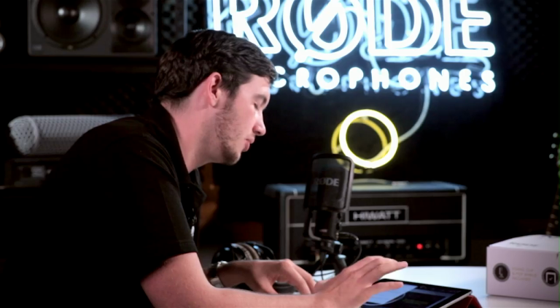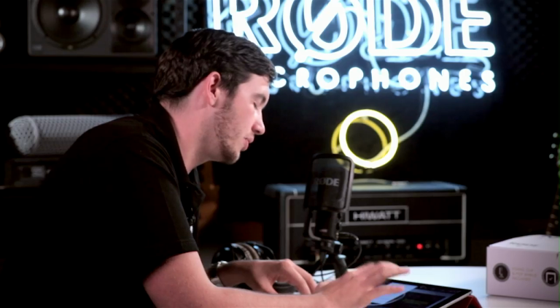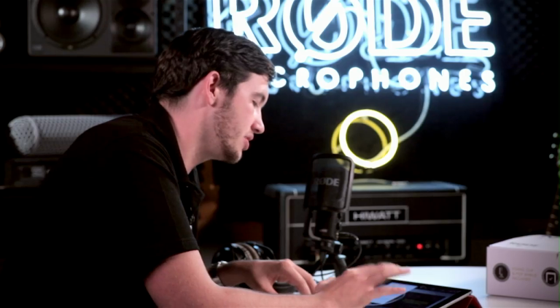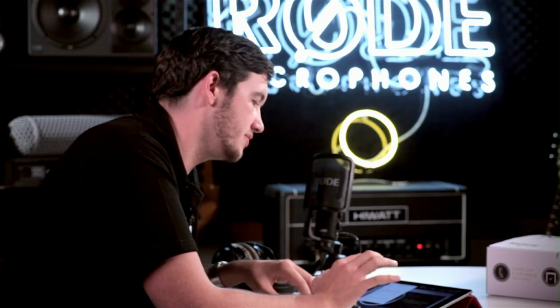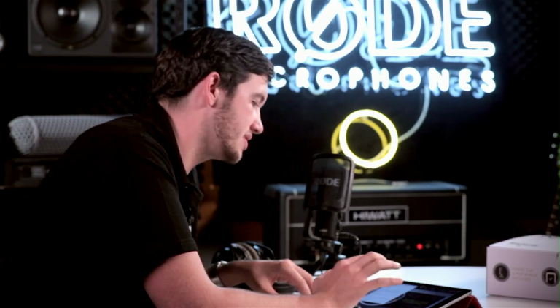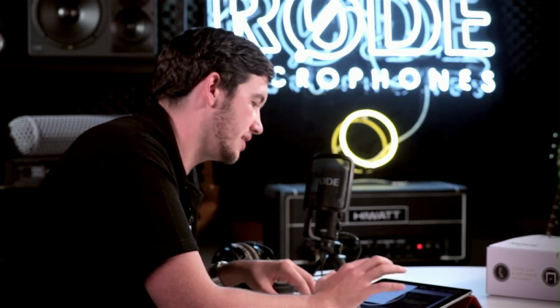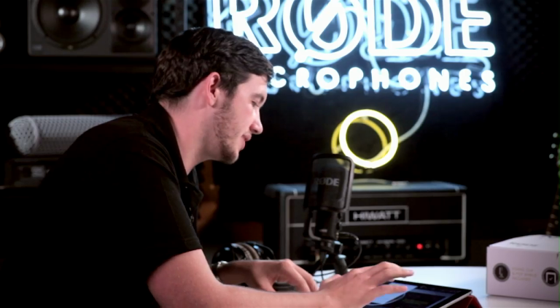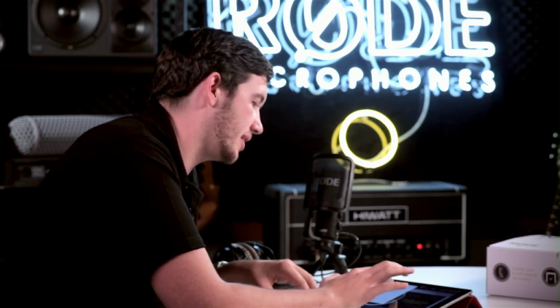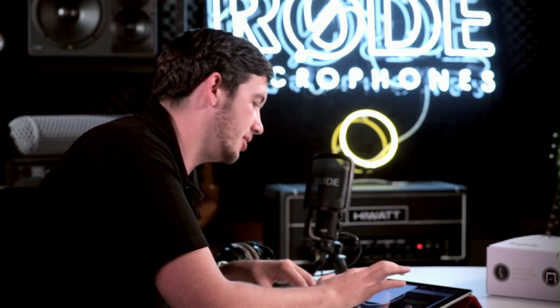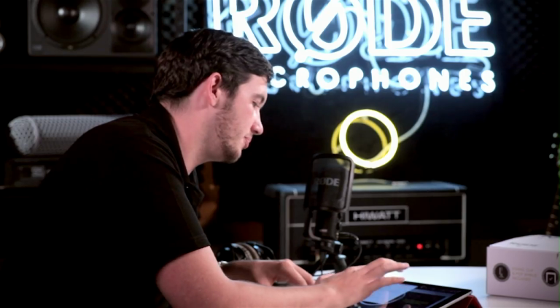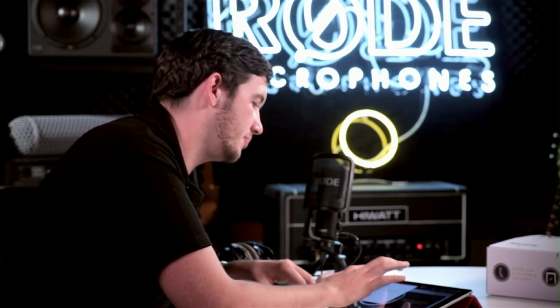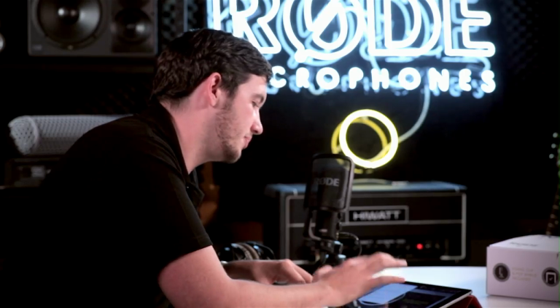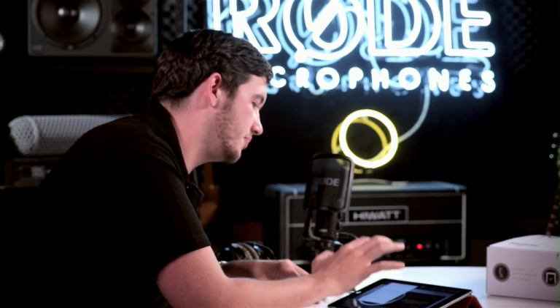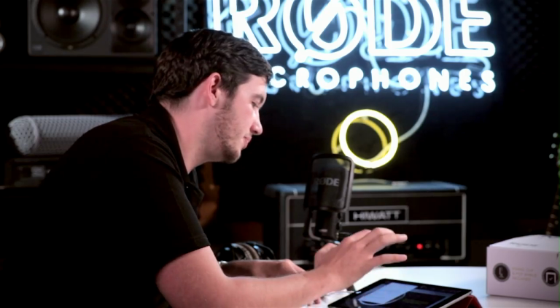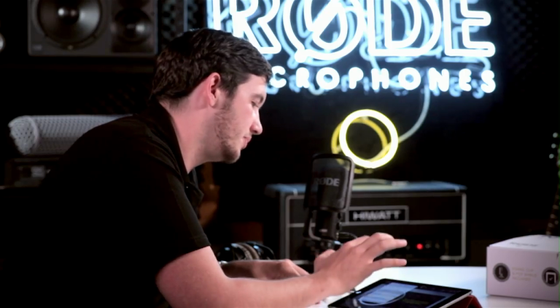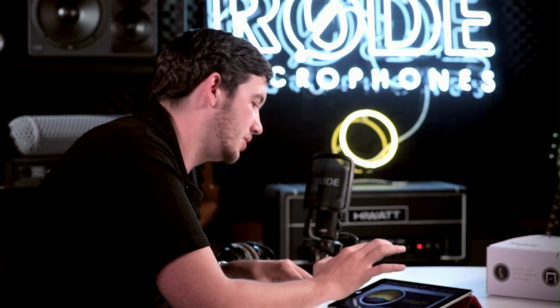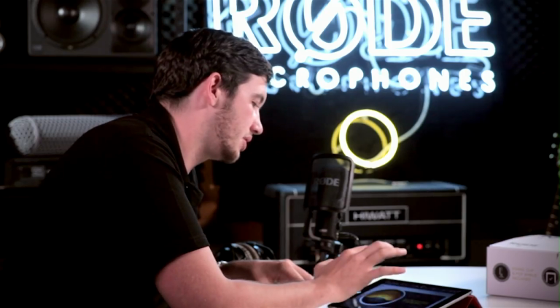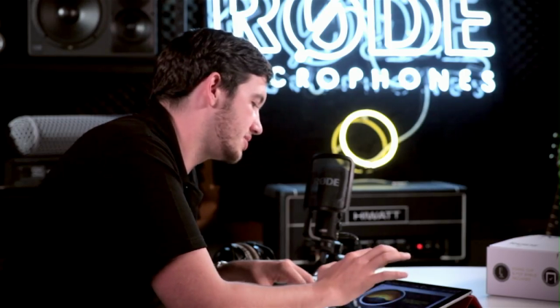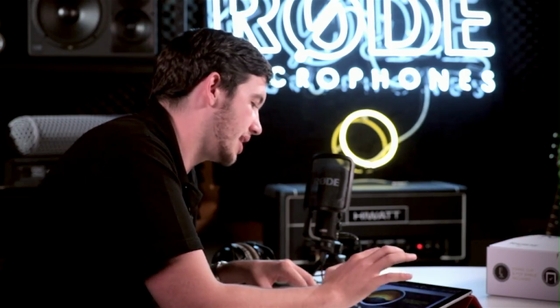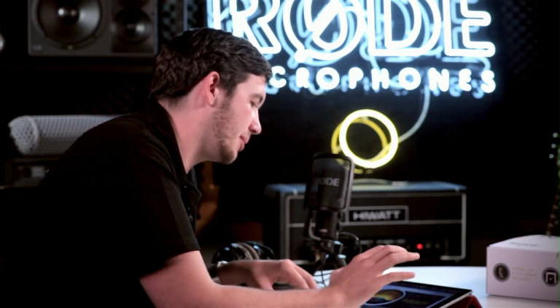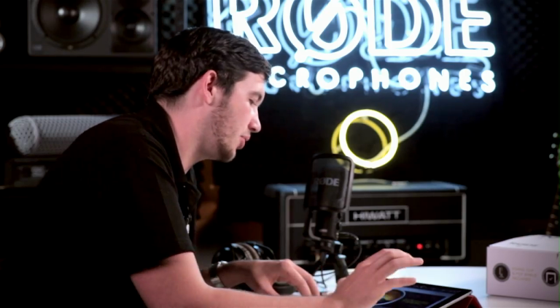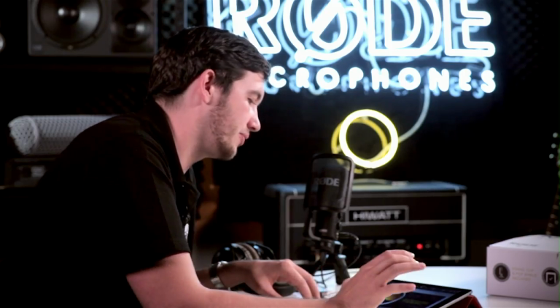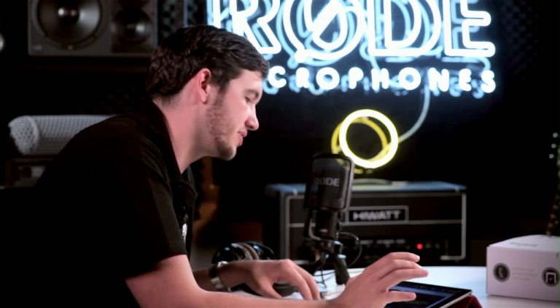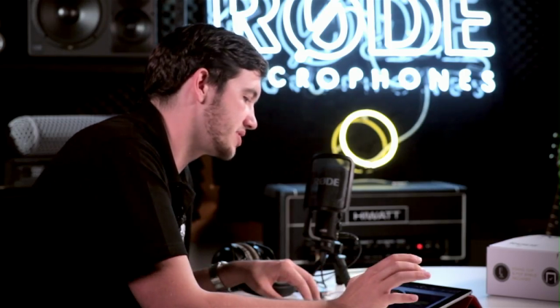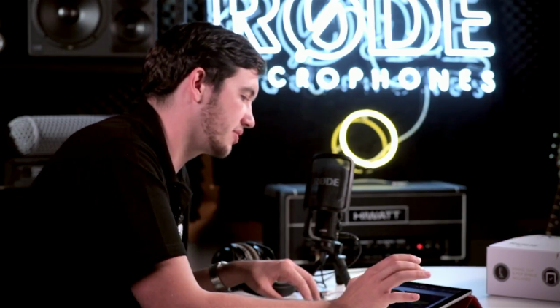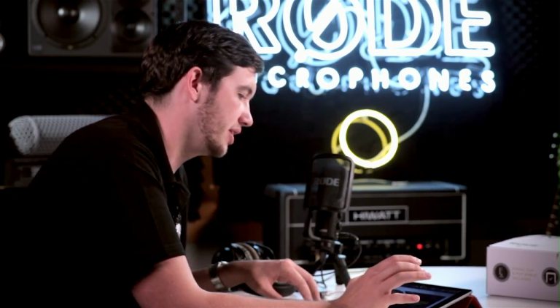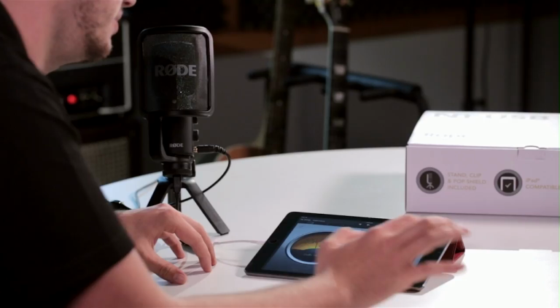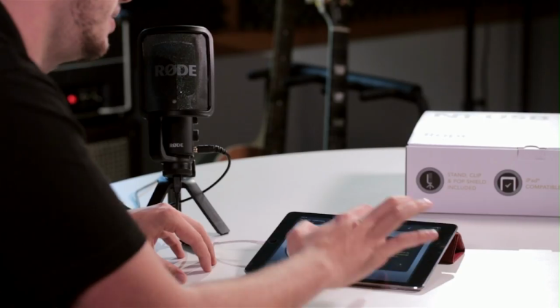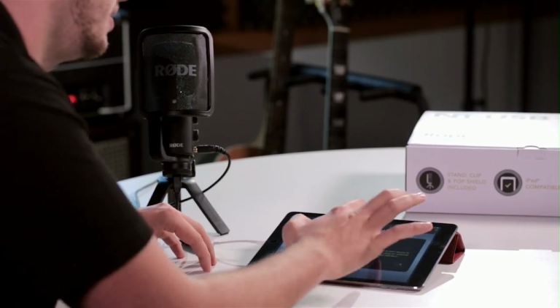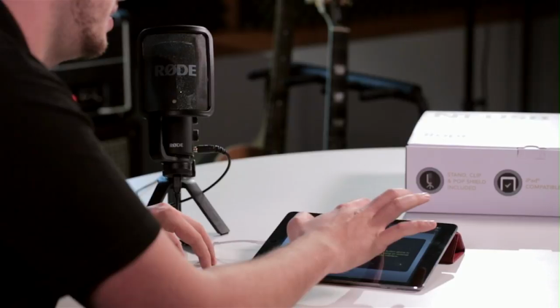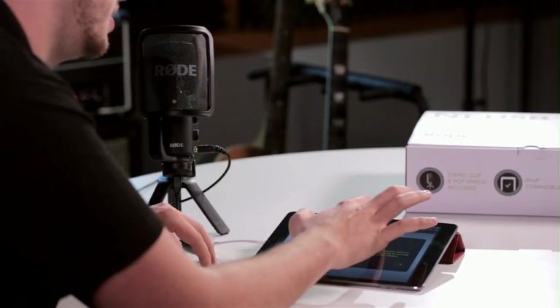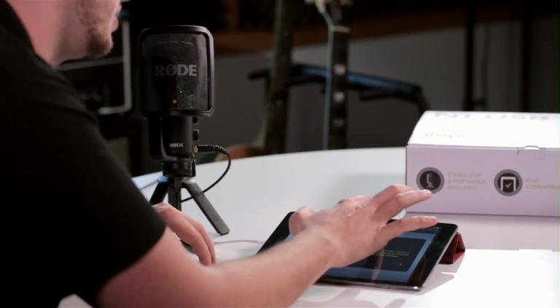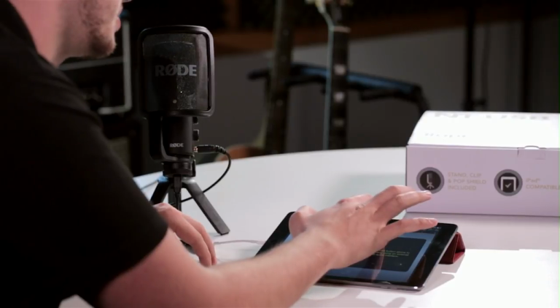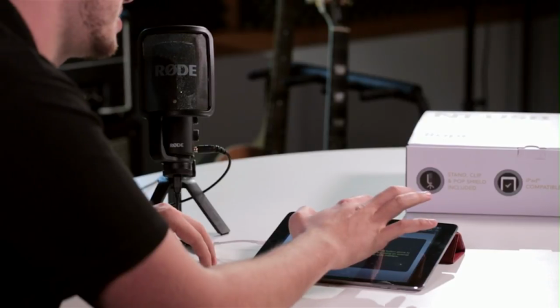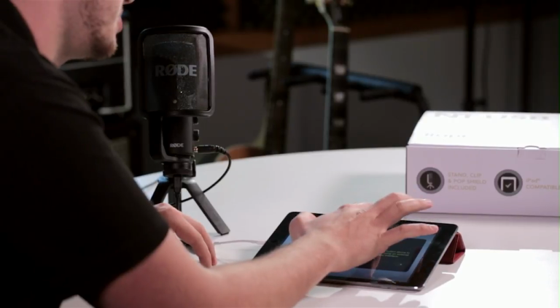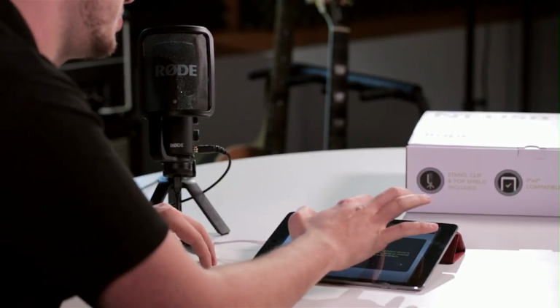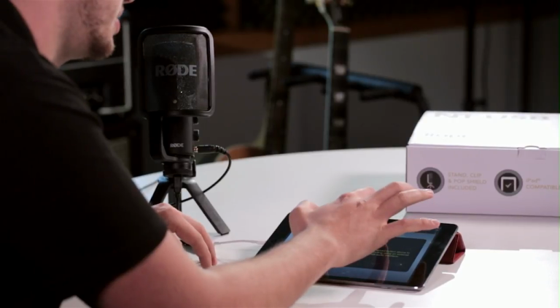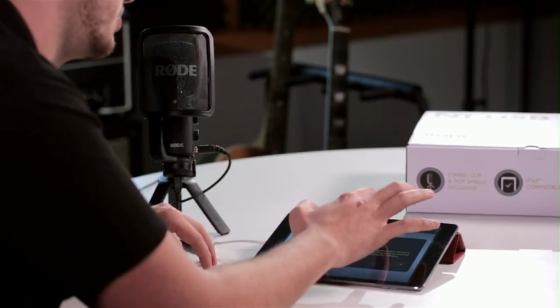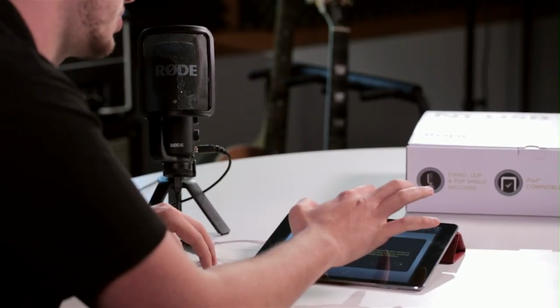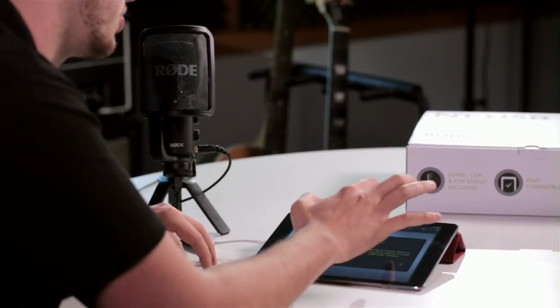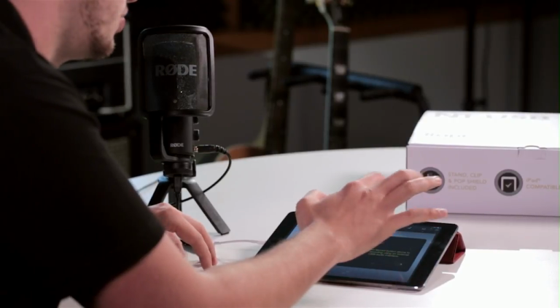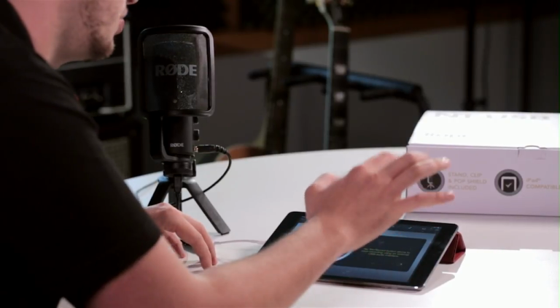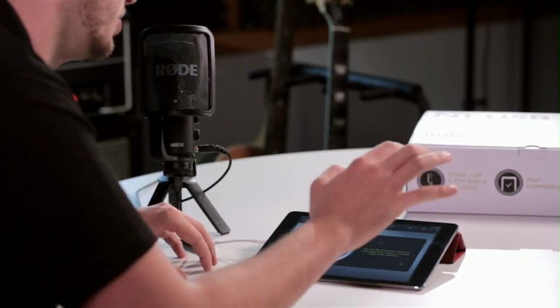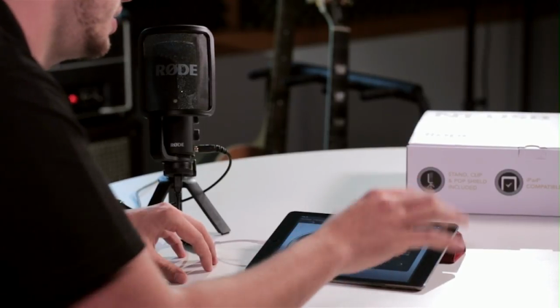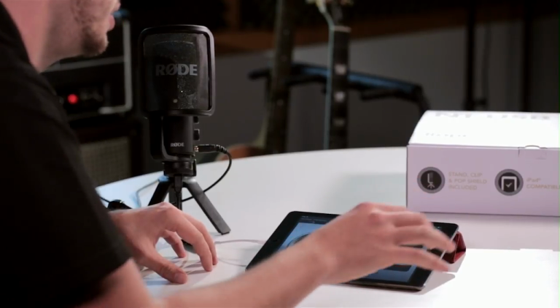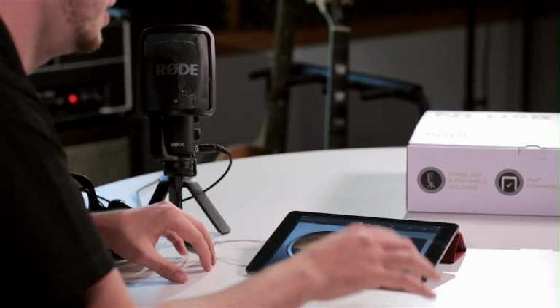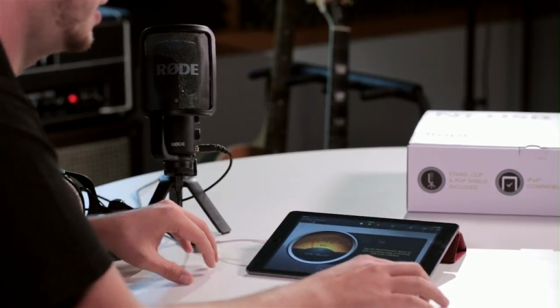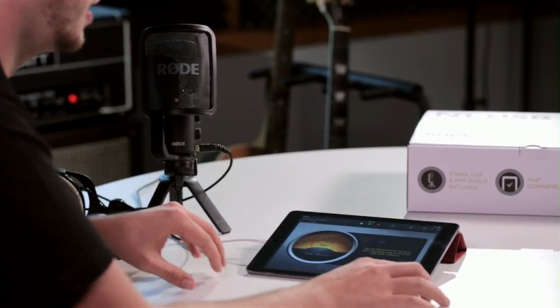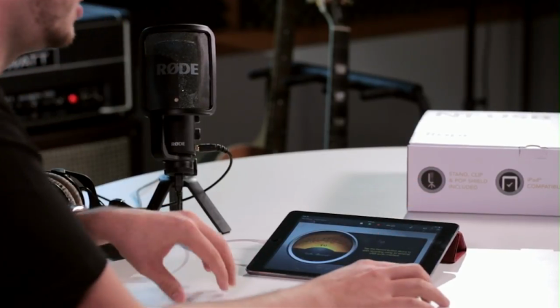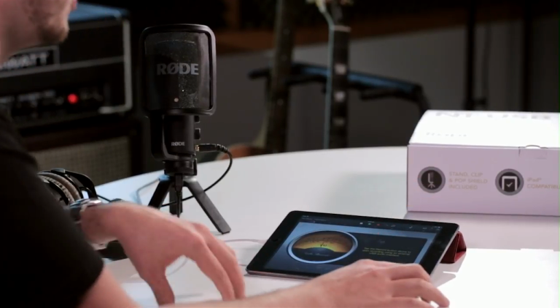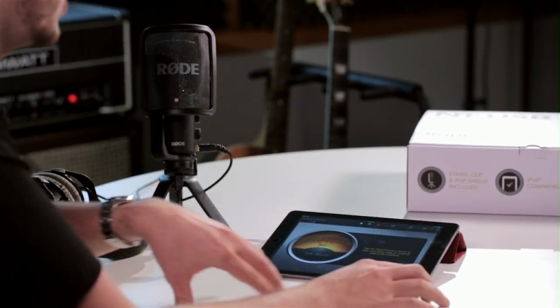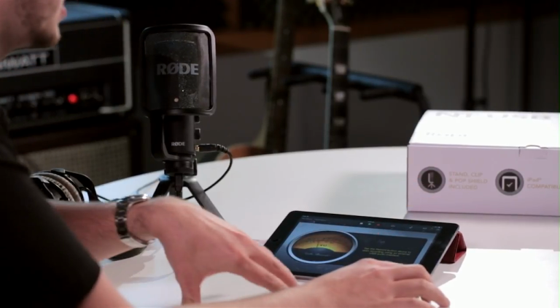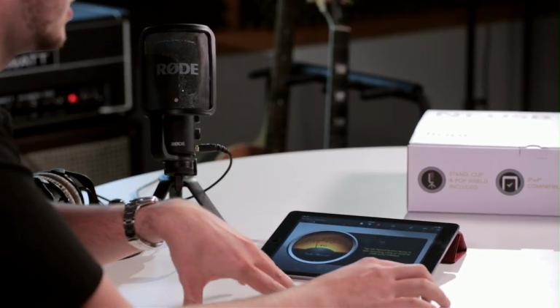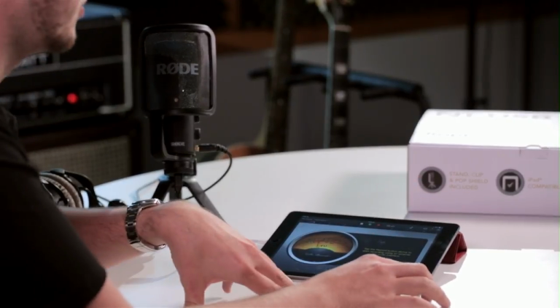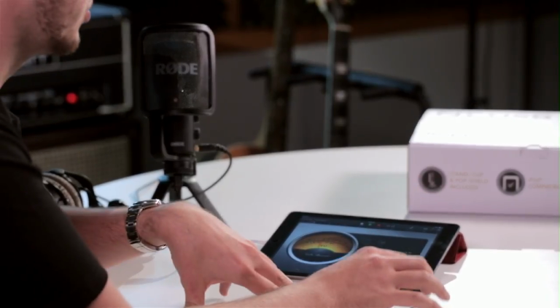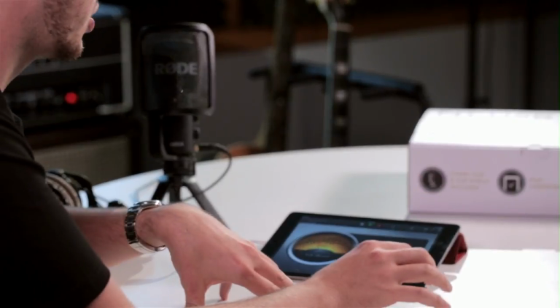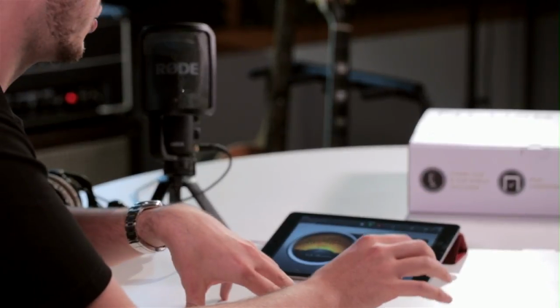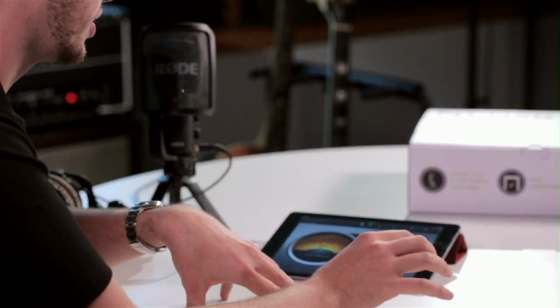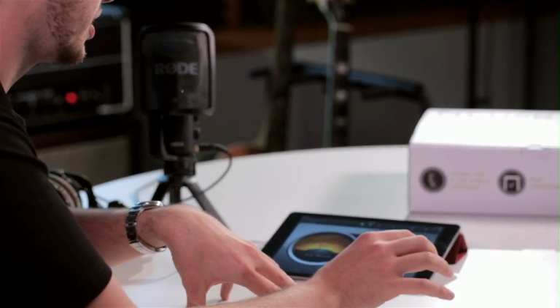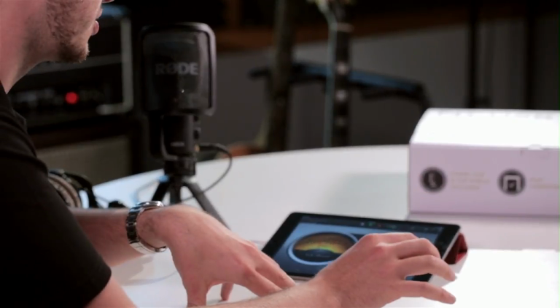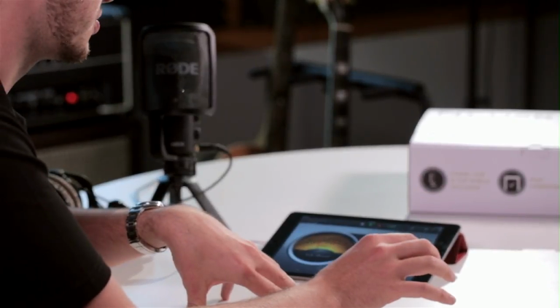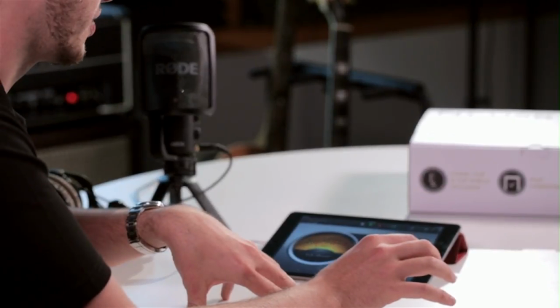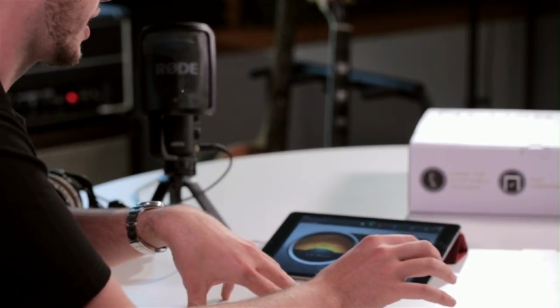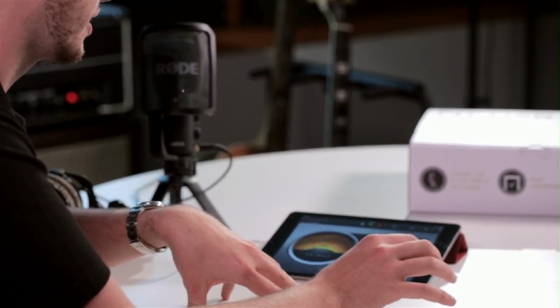Once you've set that up, you can tap off the screen and simply hit record, and you've begun recording your track.